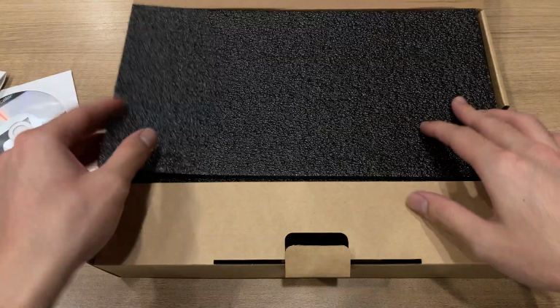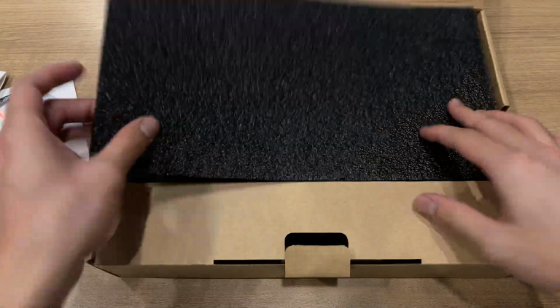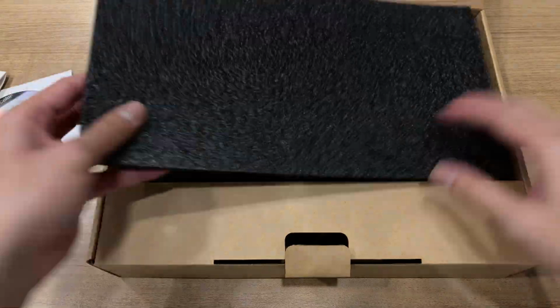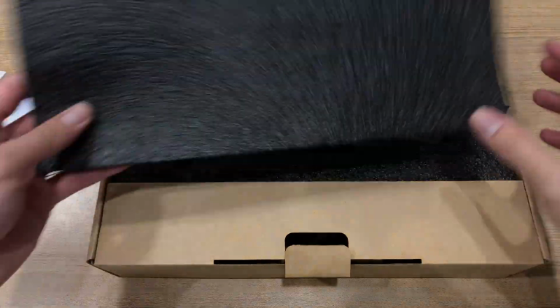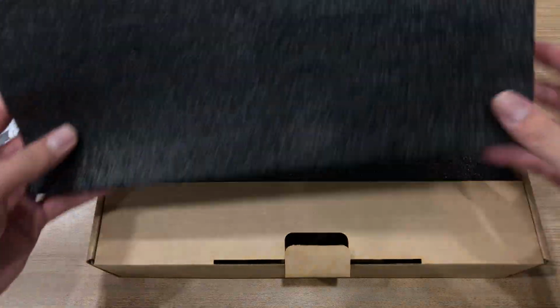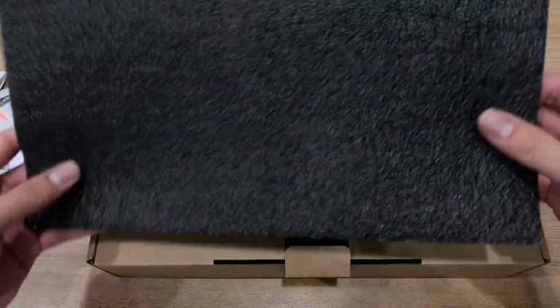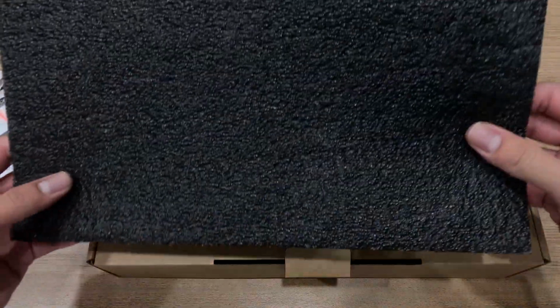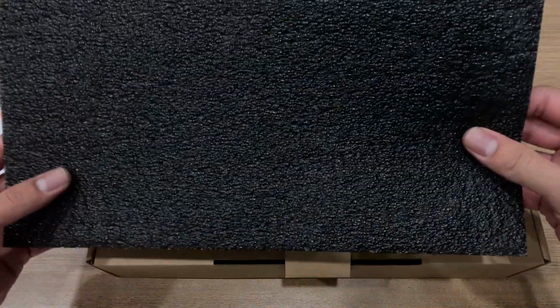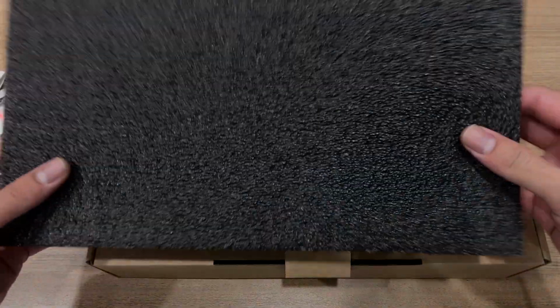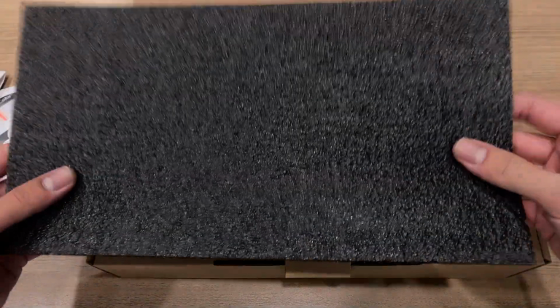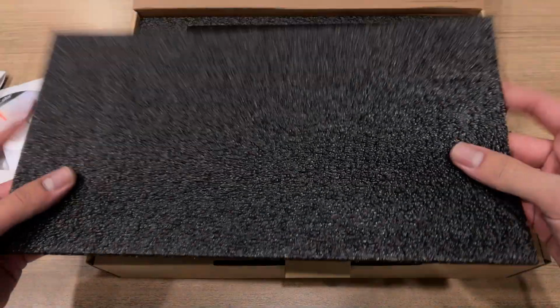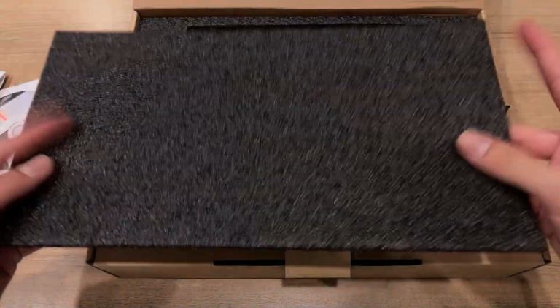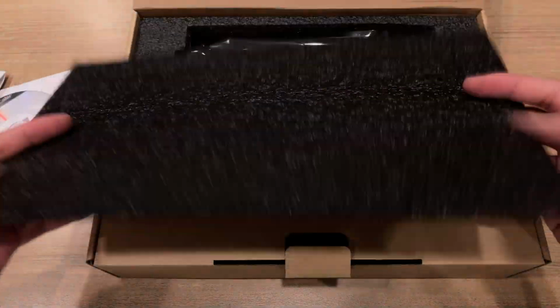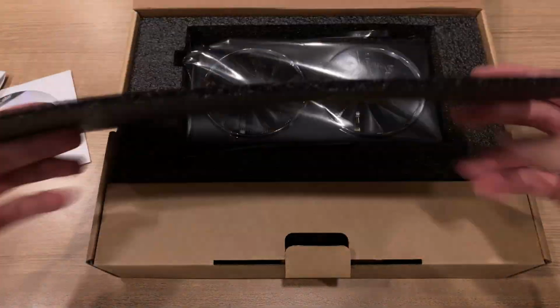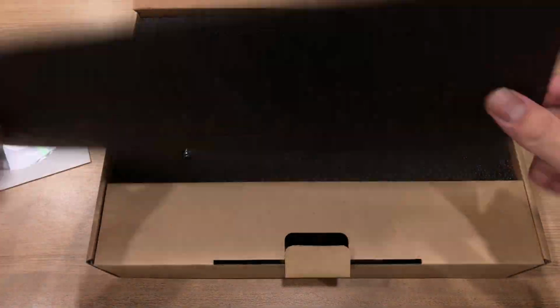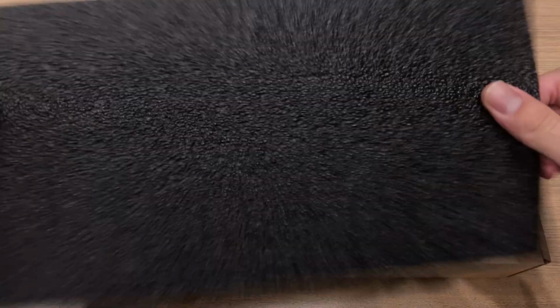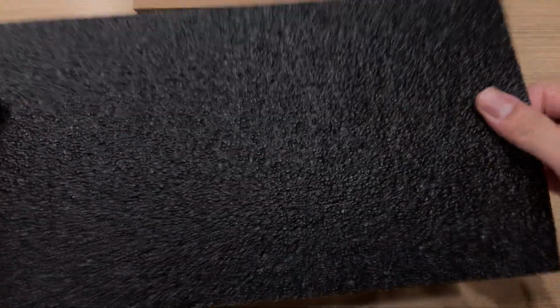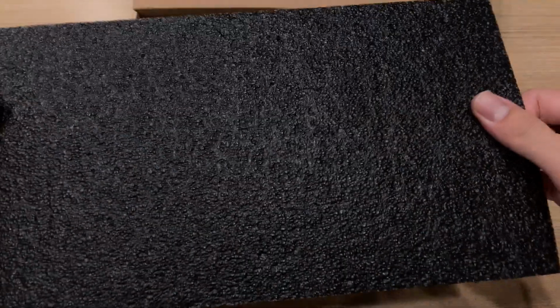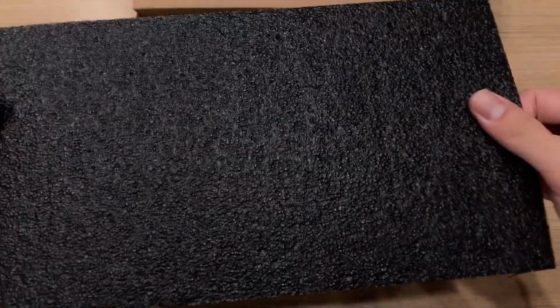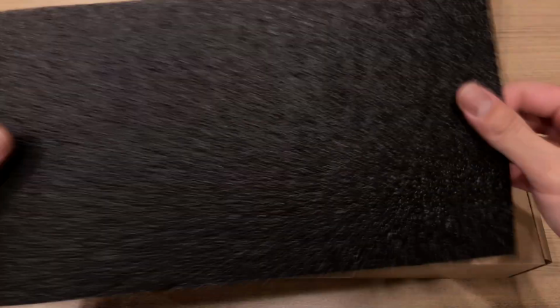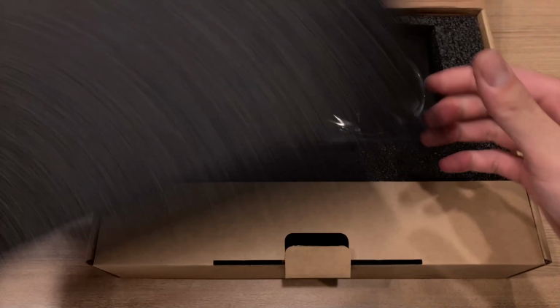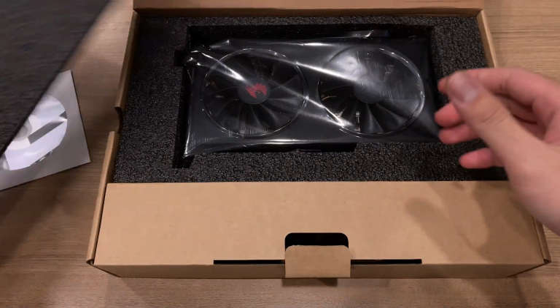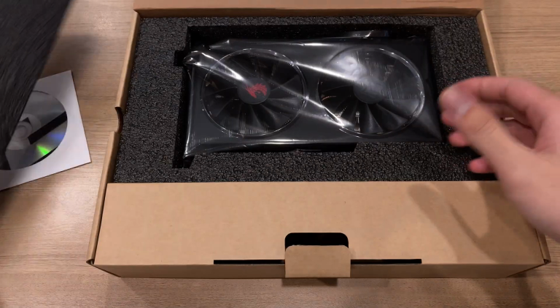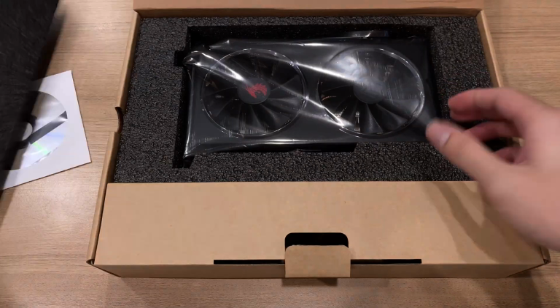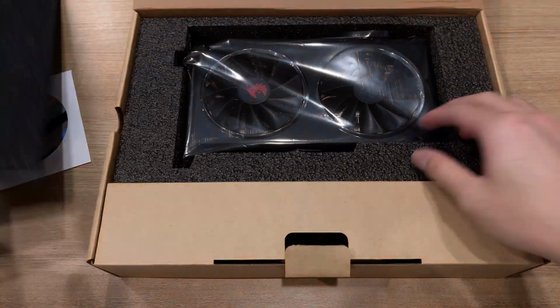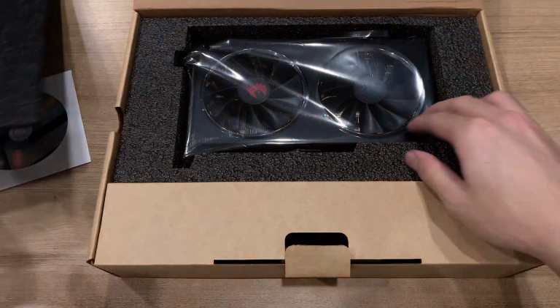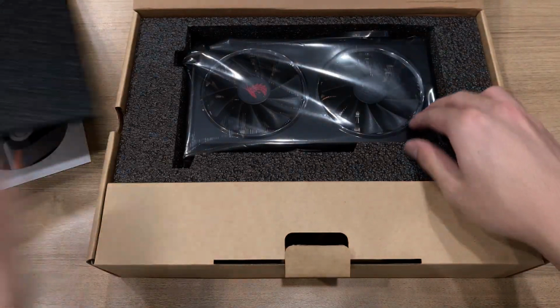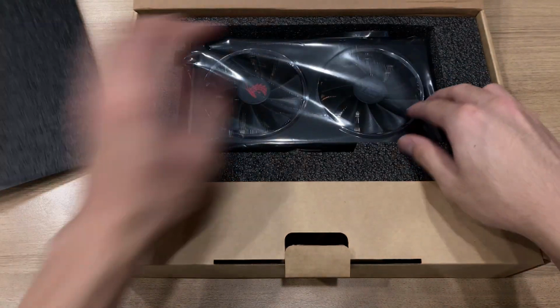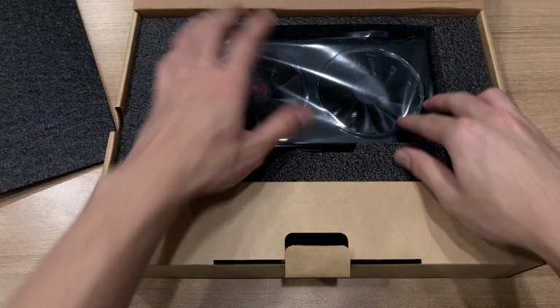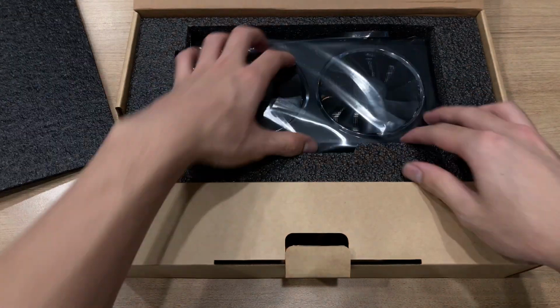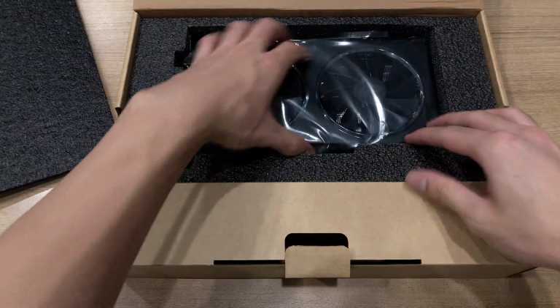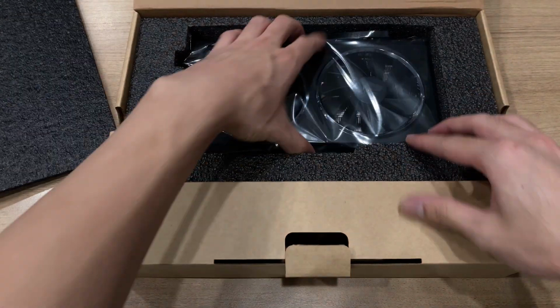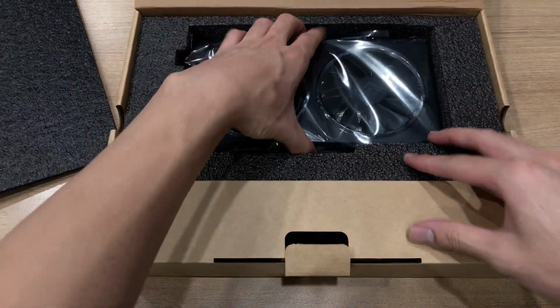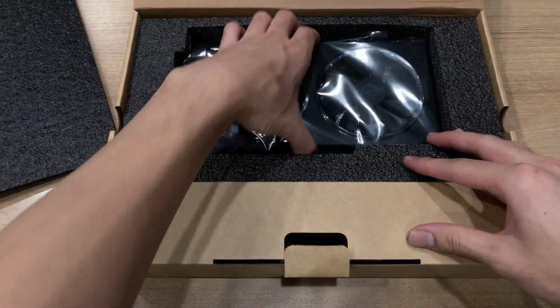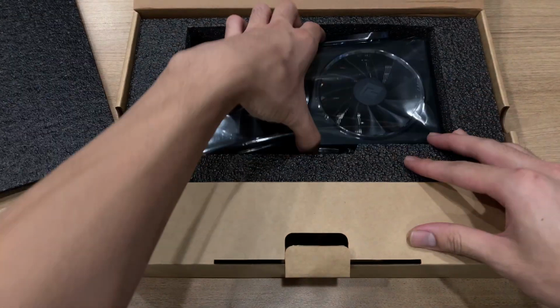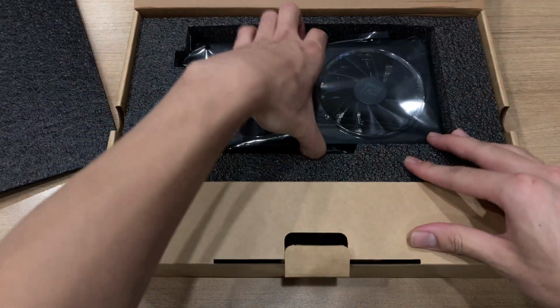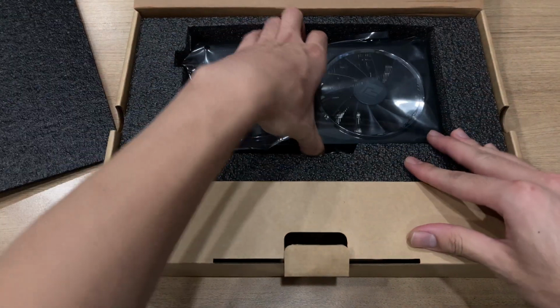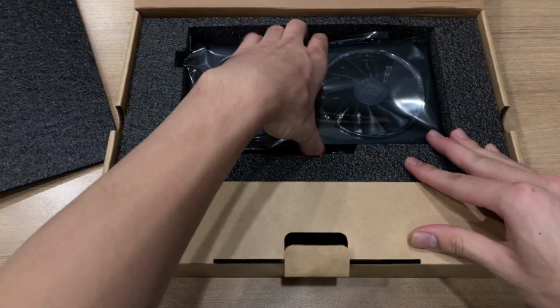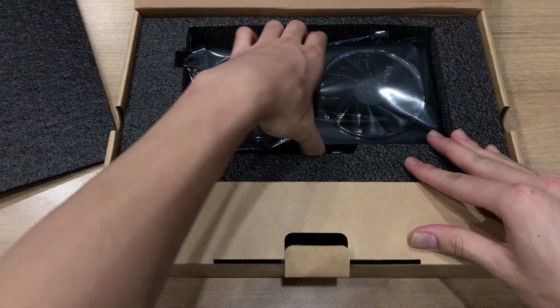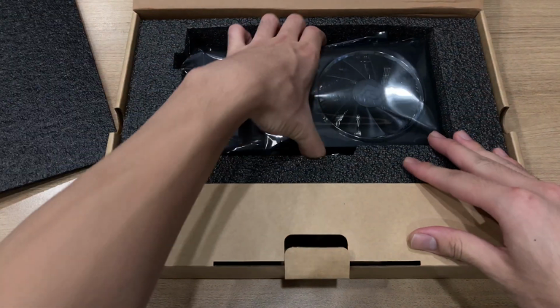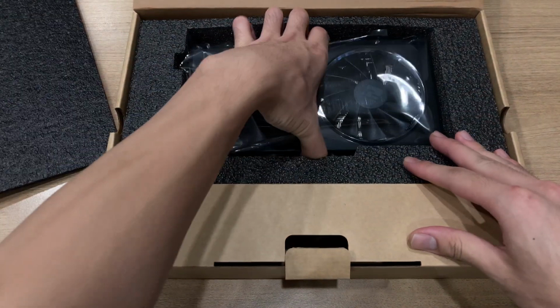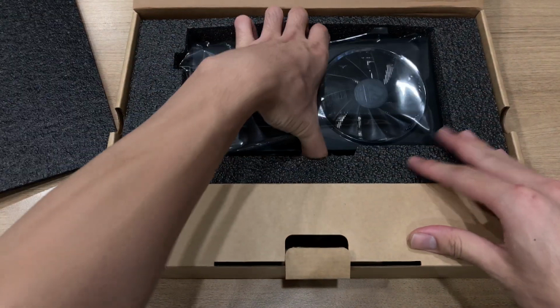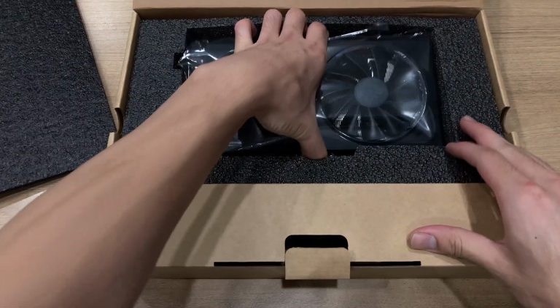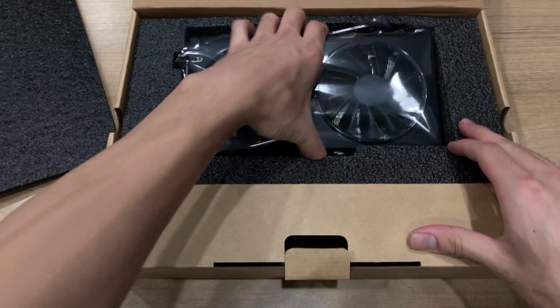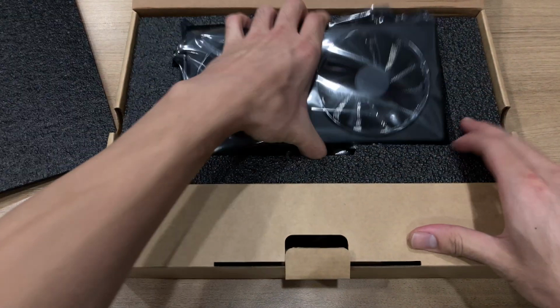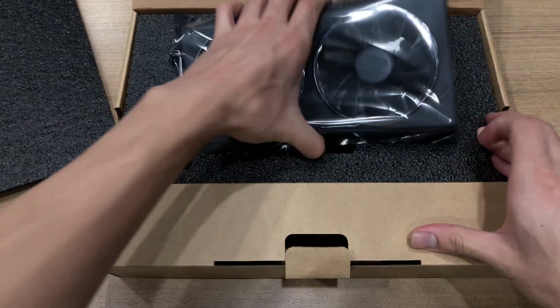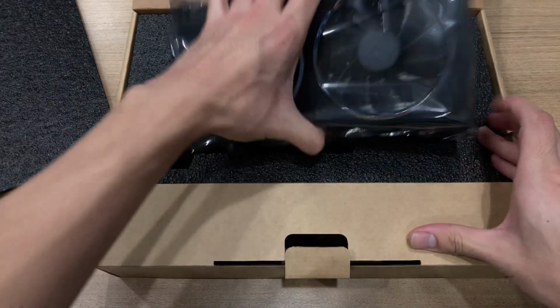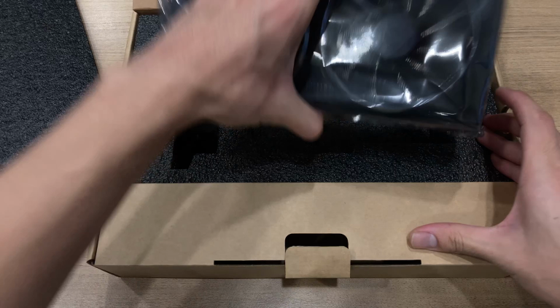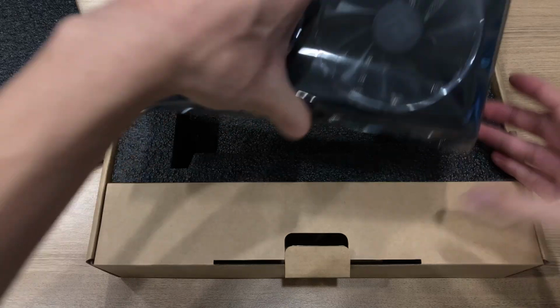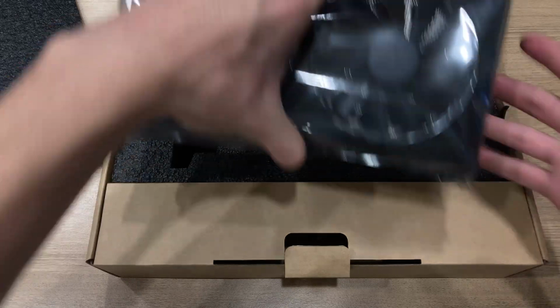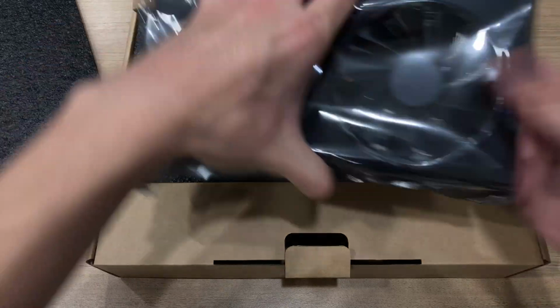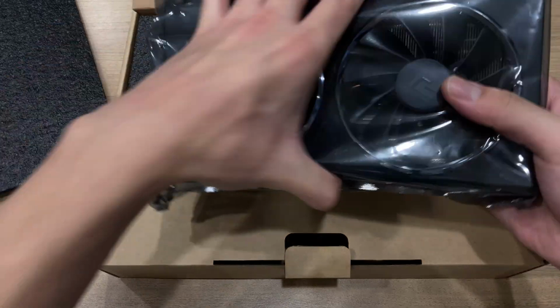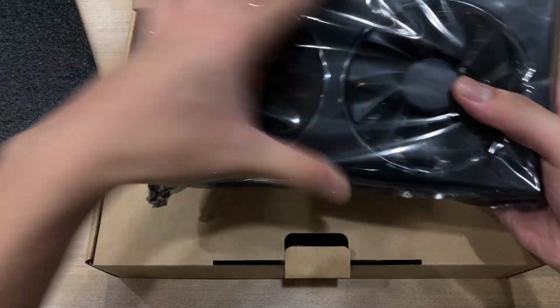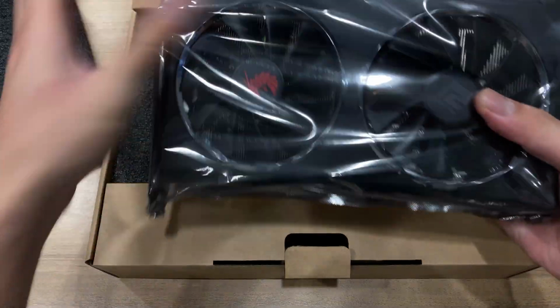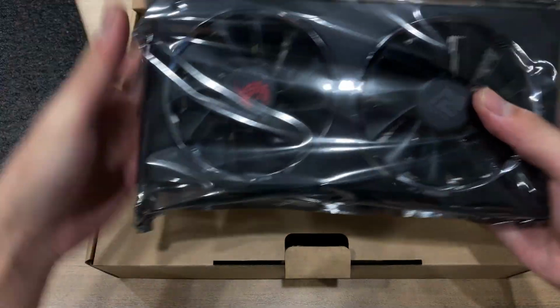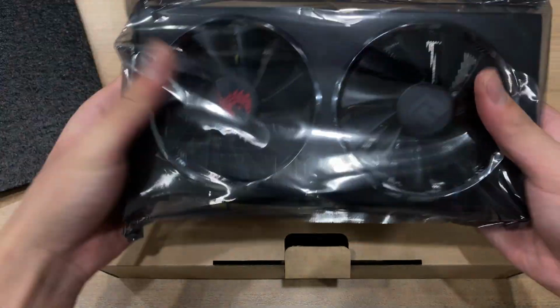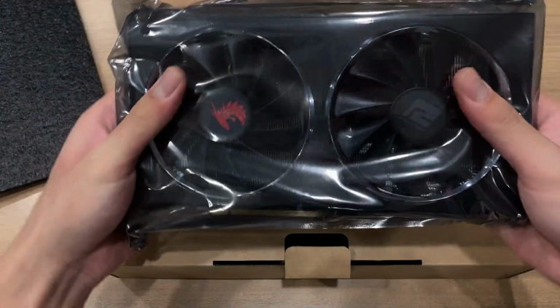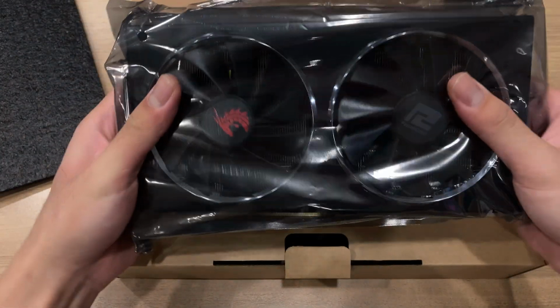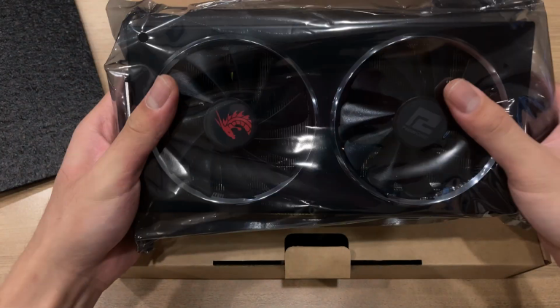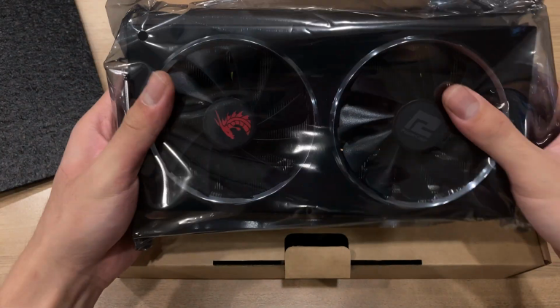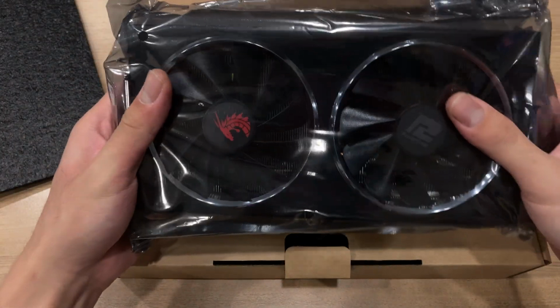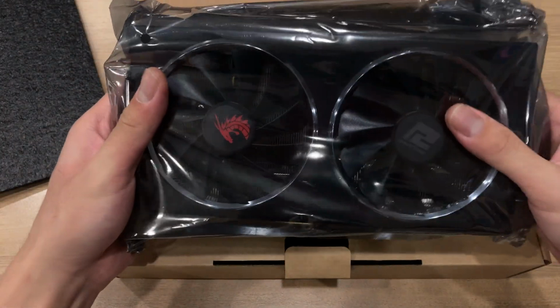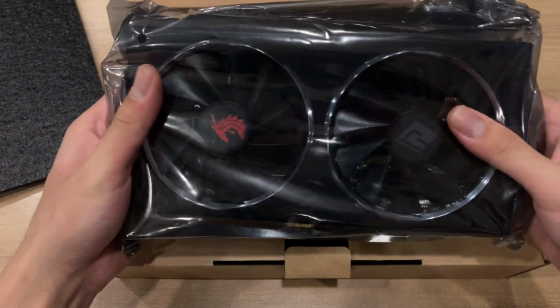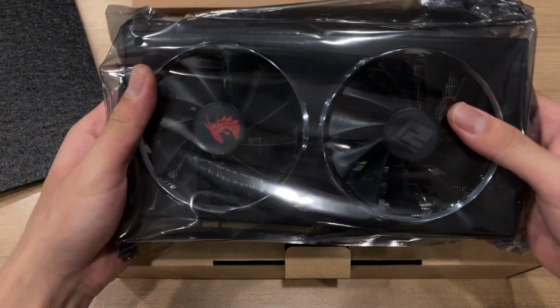I have two RX 5600 XTs, one from PowerColor and one from Sapphire, so I thought why not do a quick review.